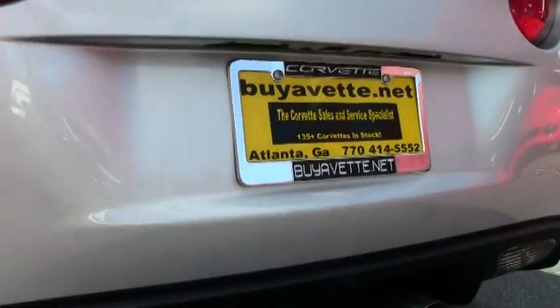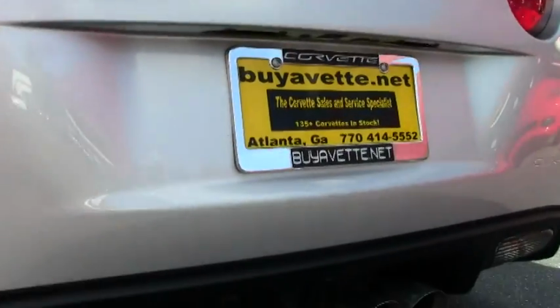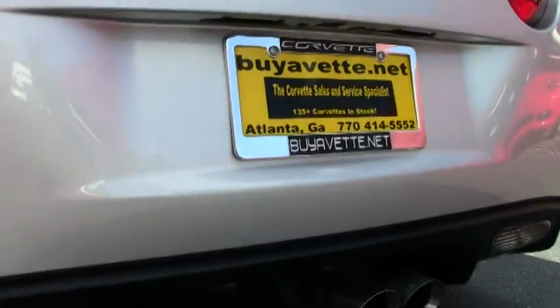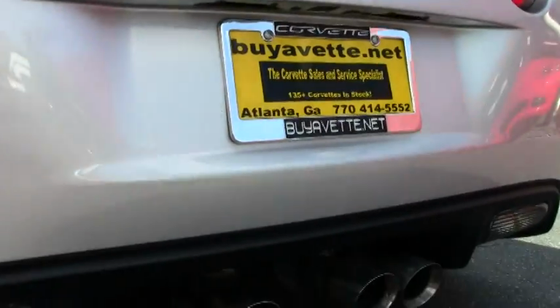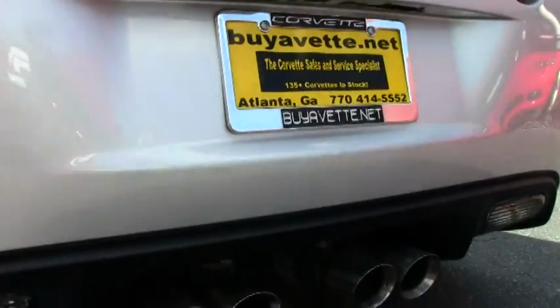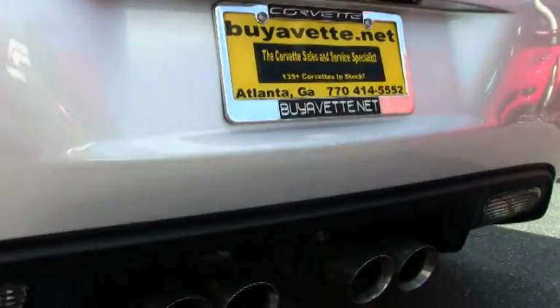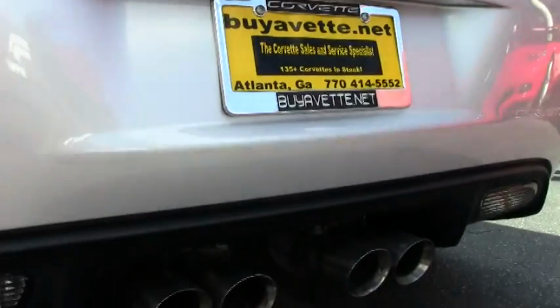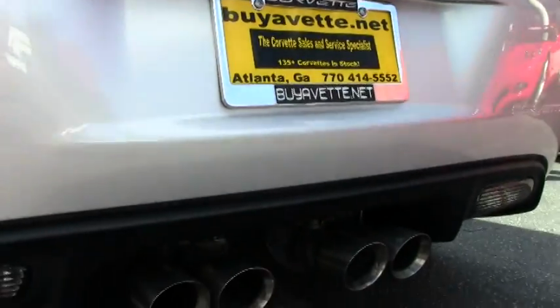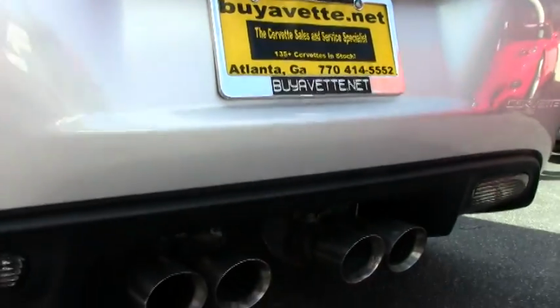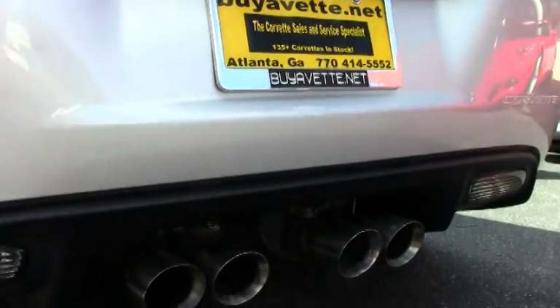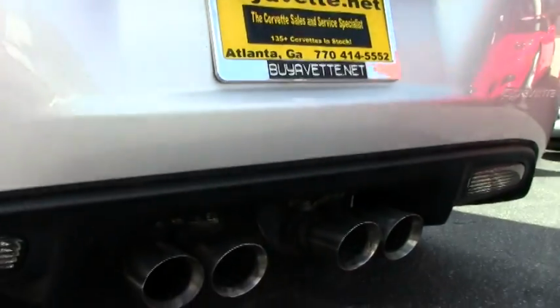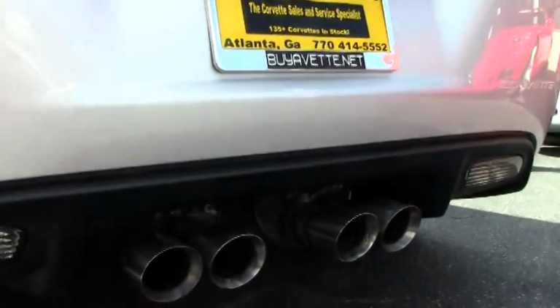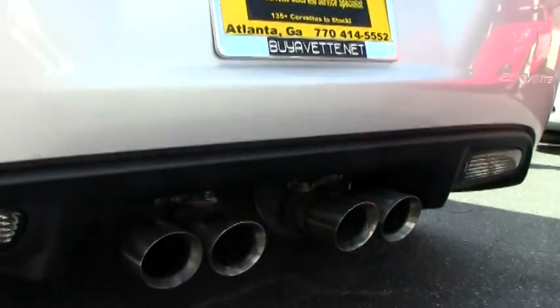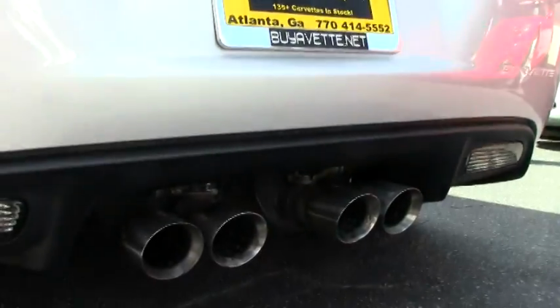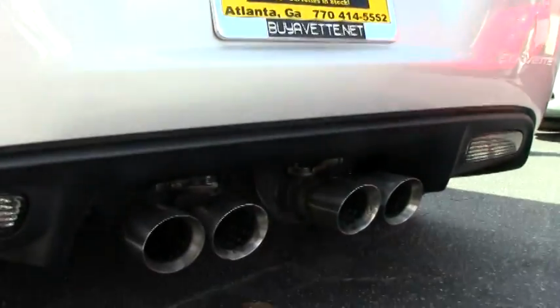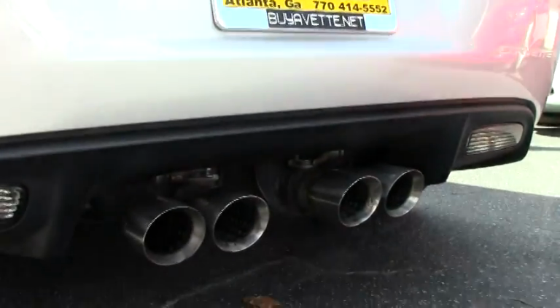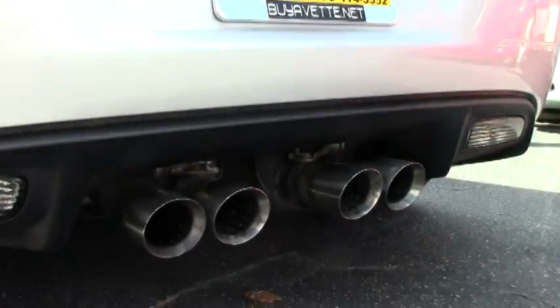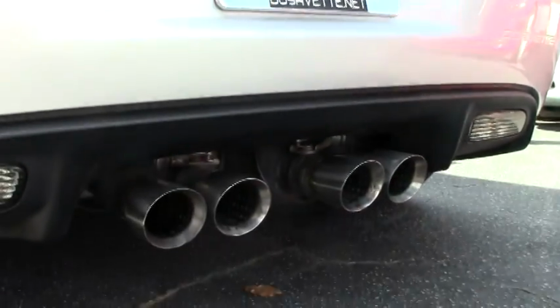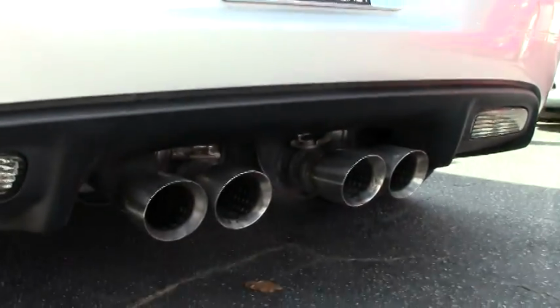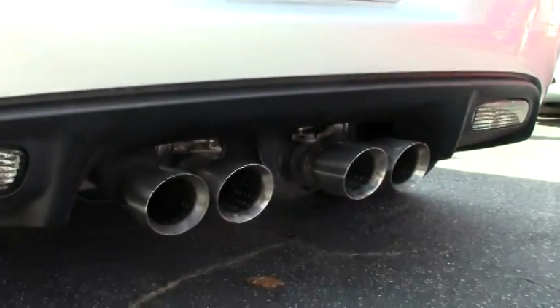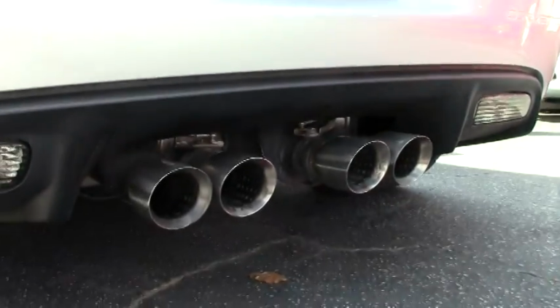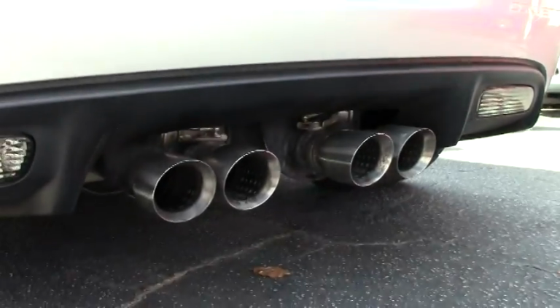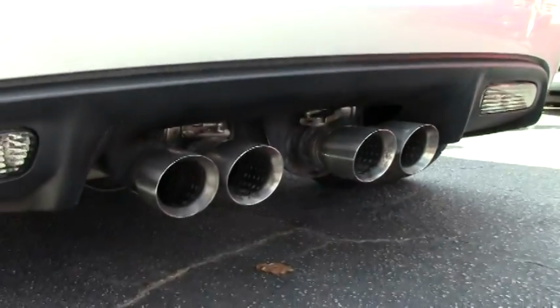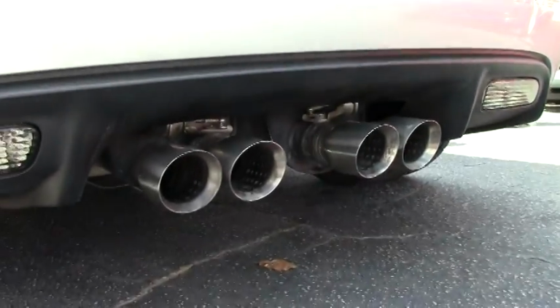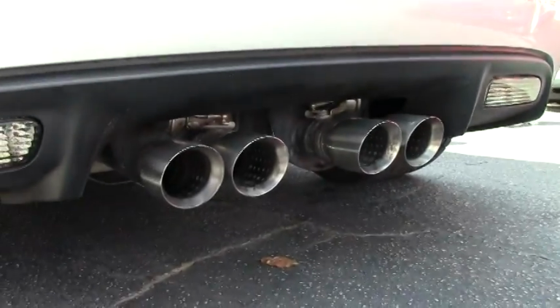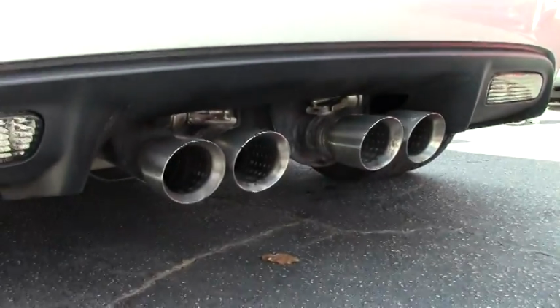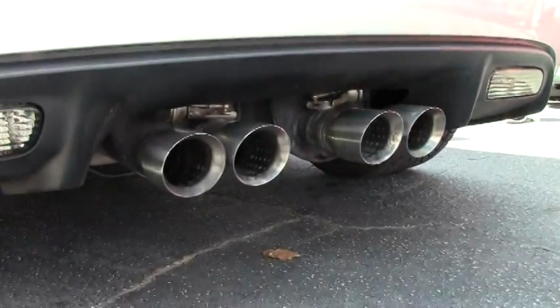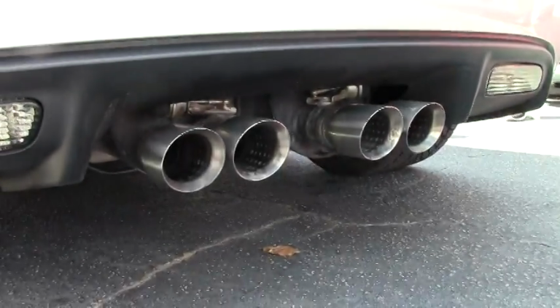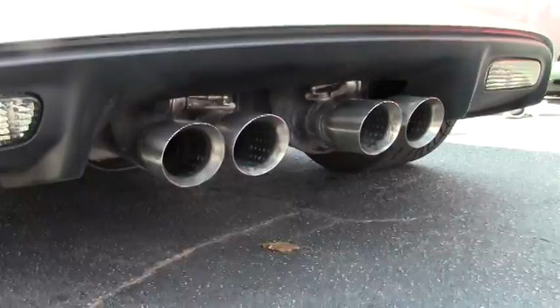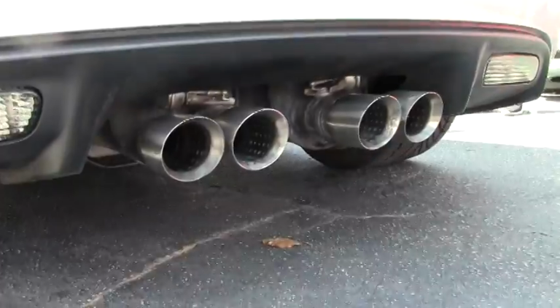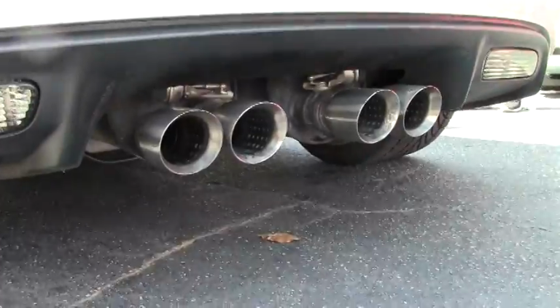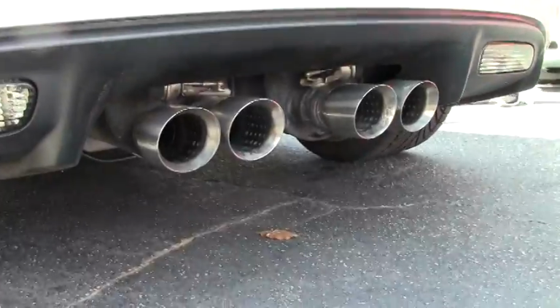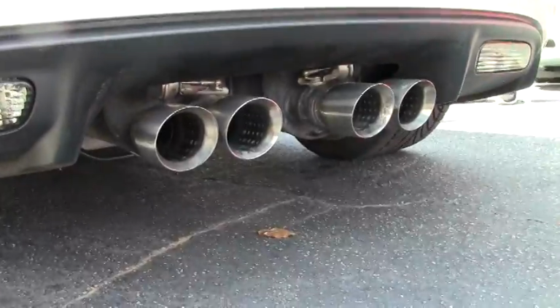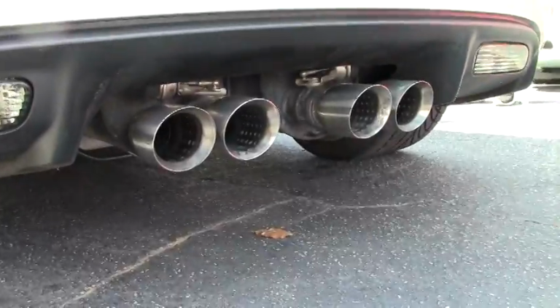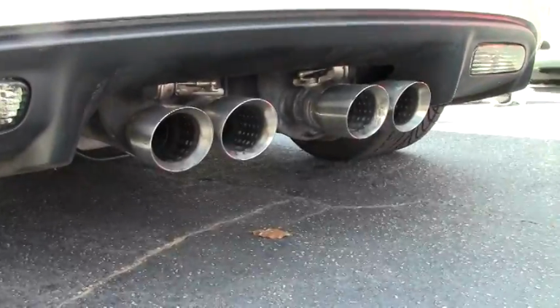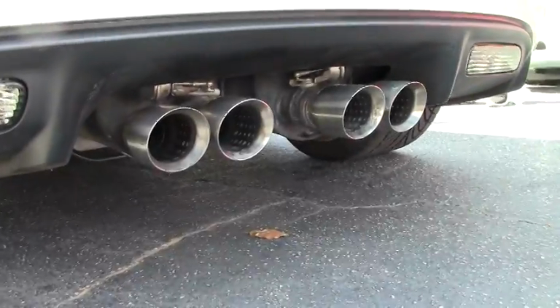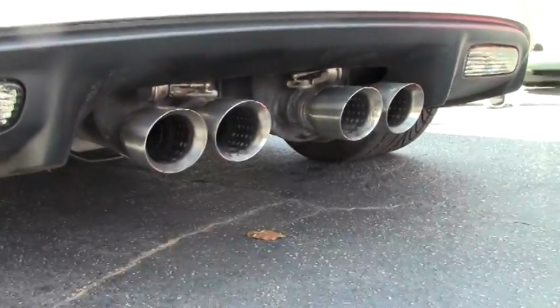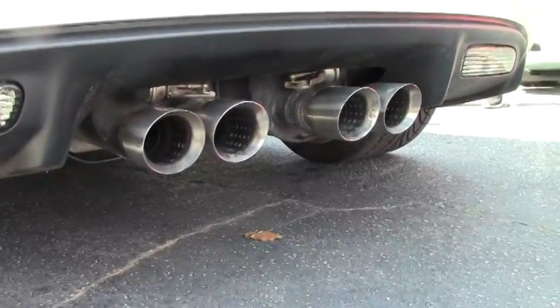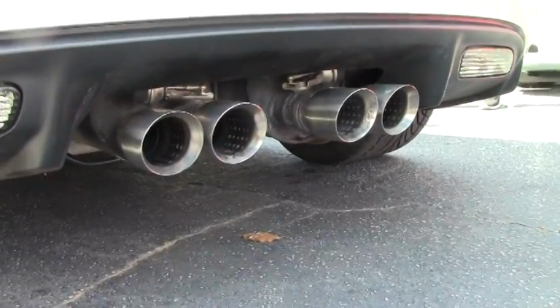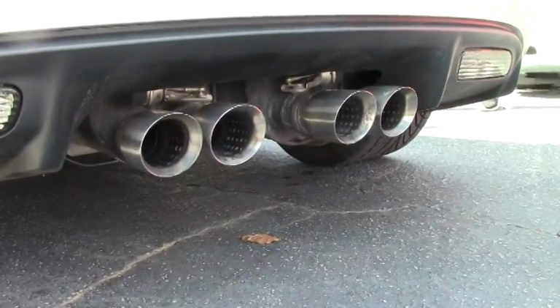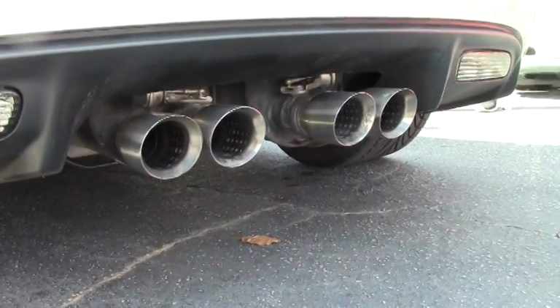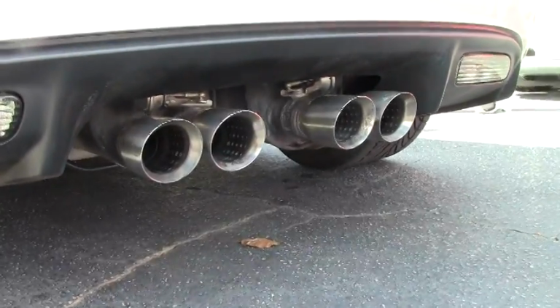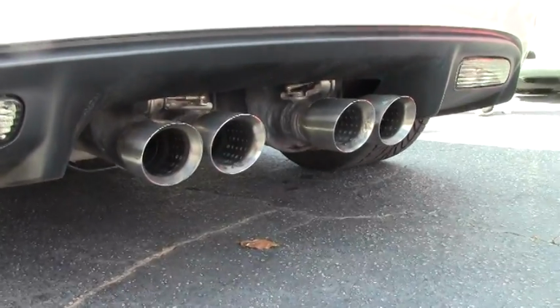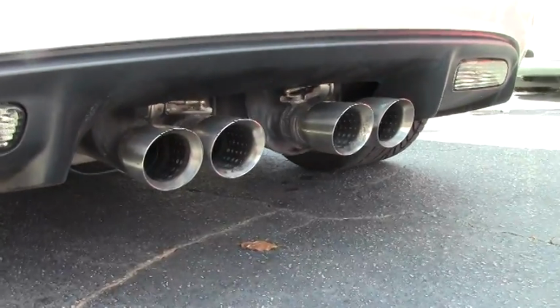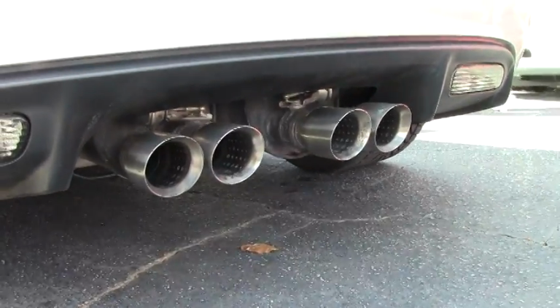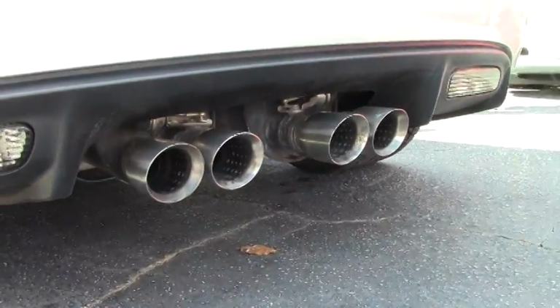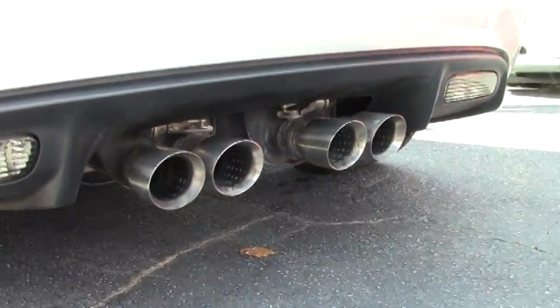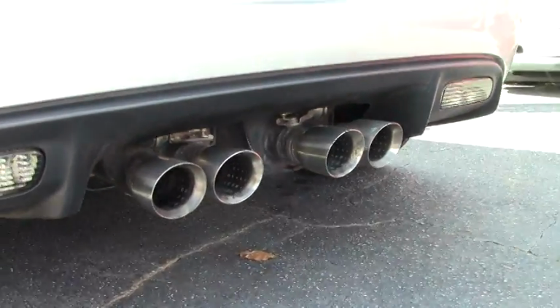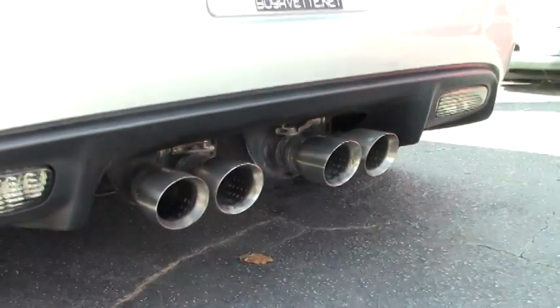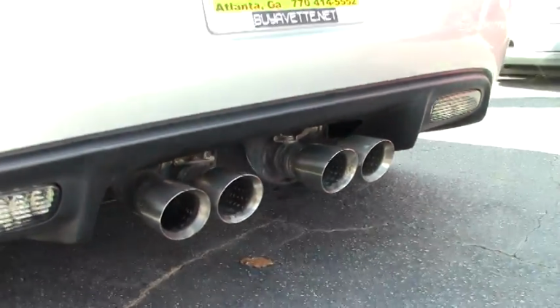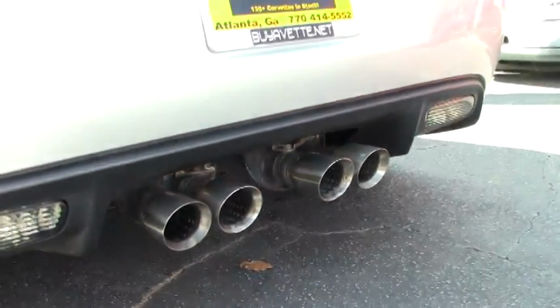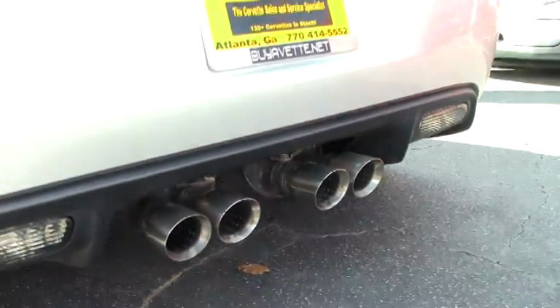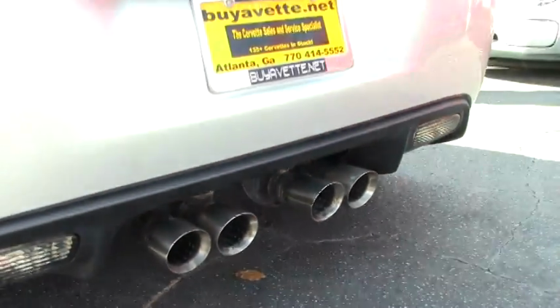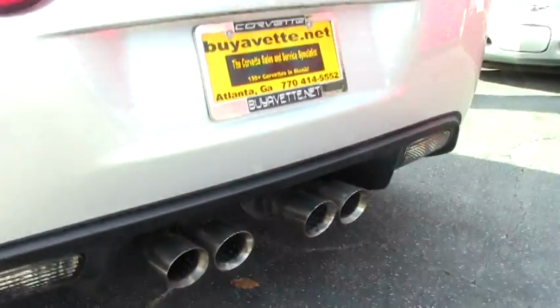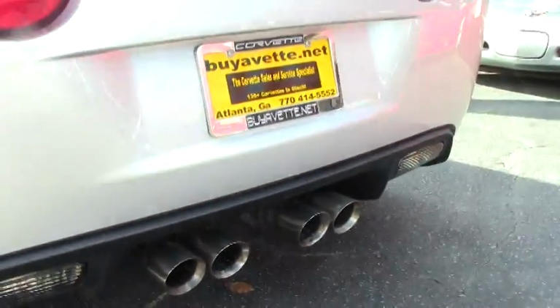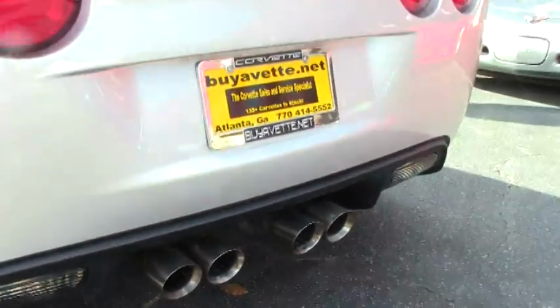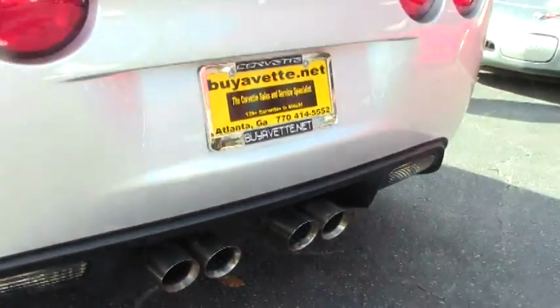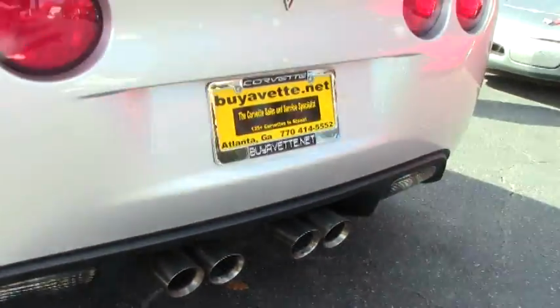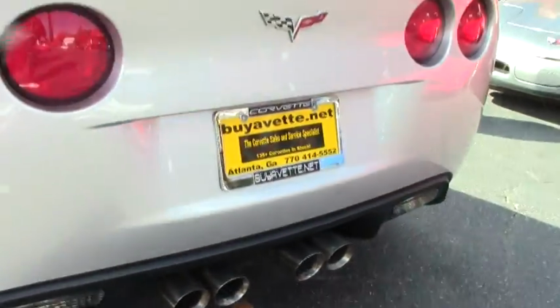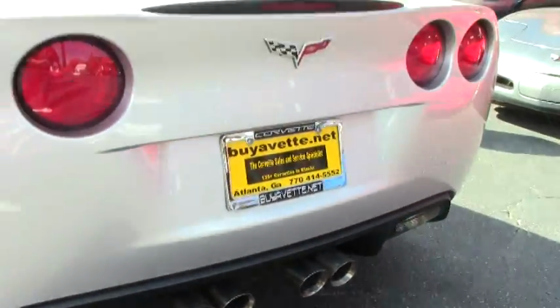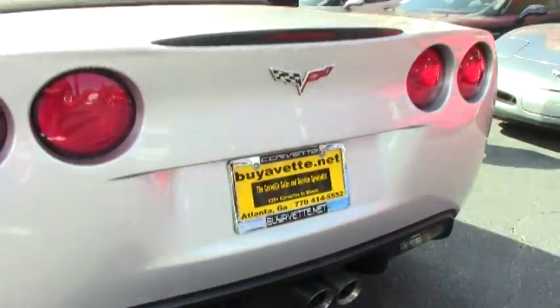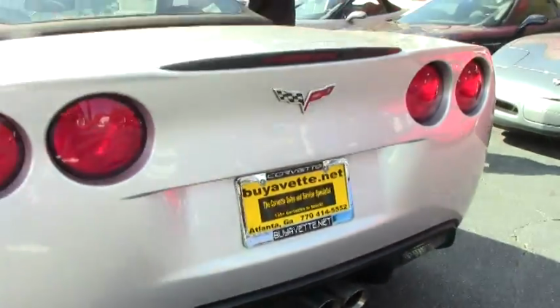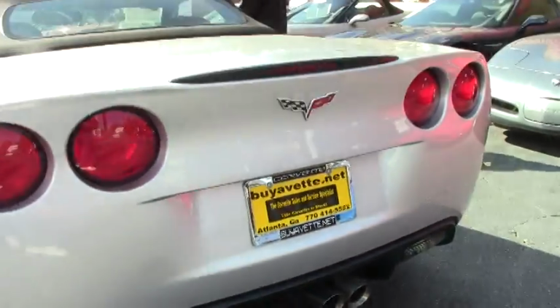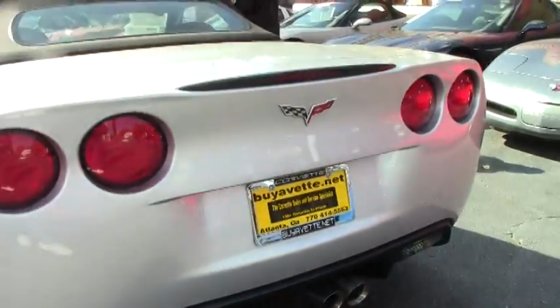It has a mild to wild exhaust, which adds about 6 horsepower to the LS3, so that's 436 horsepower.